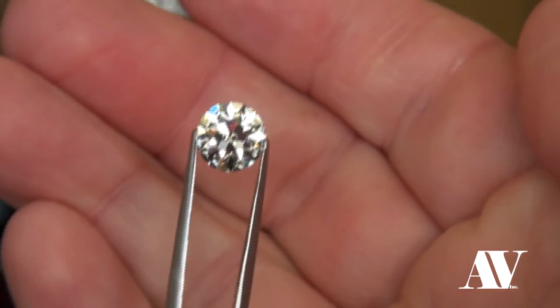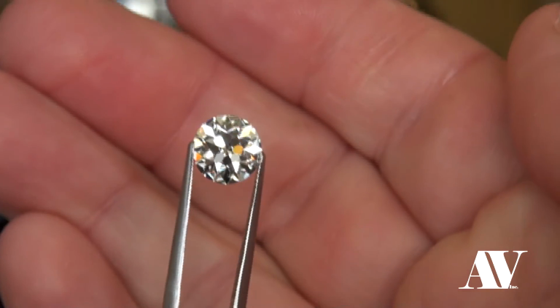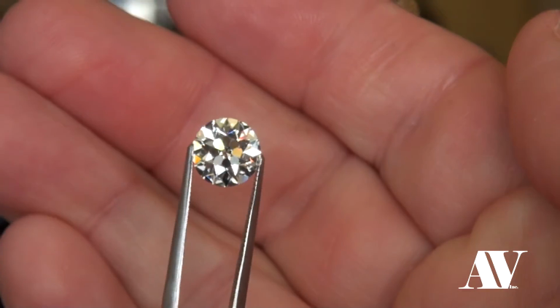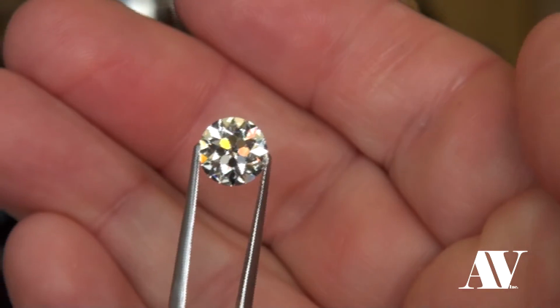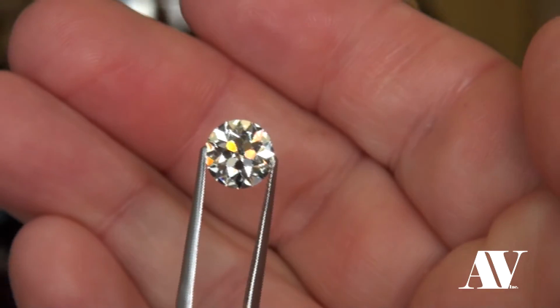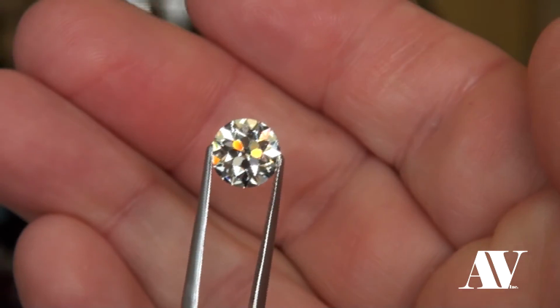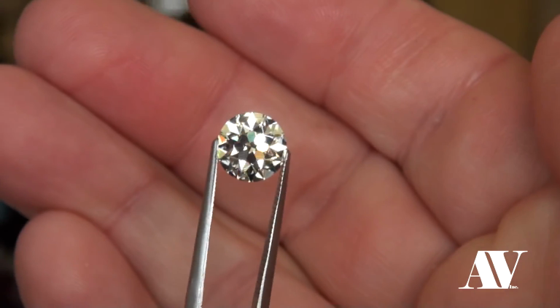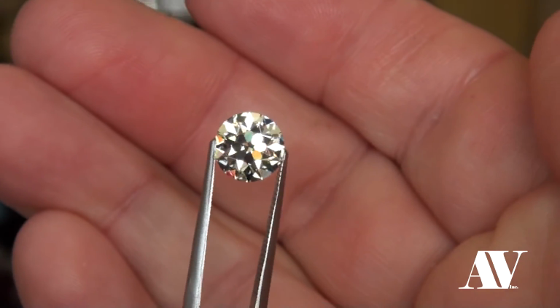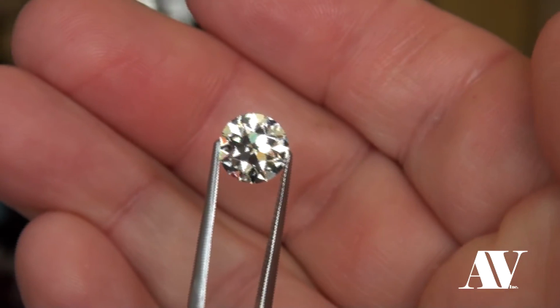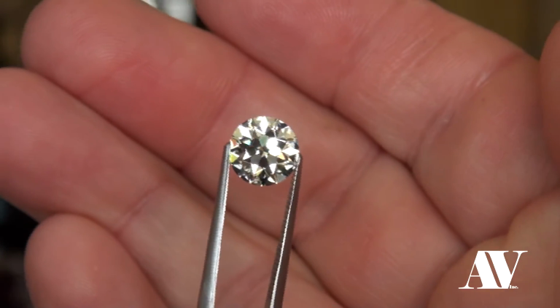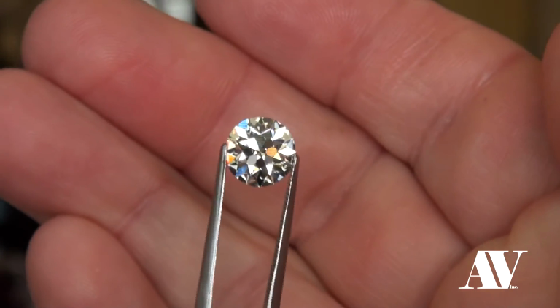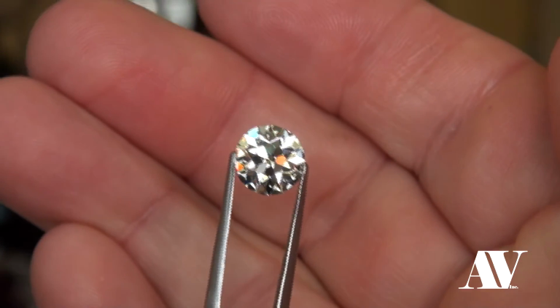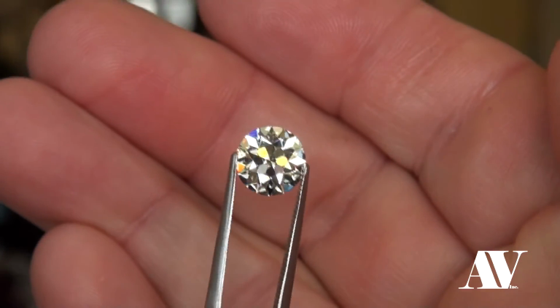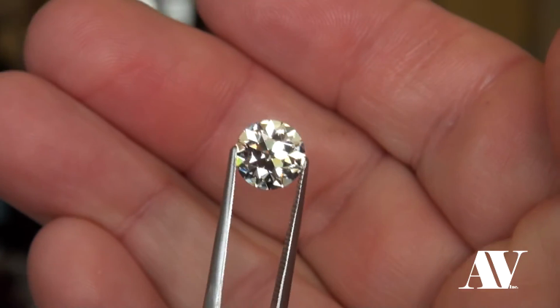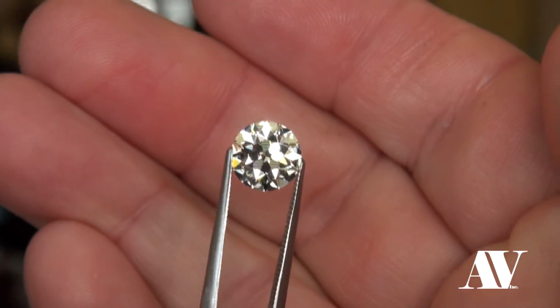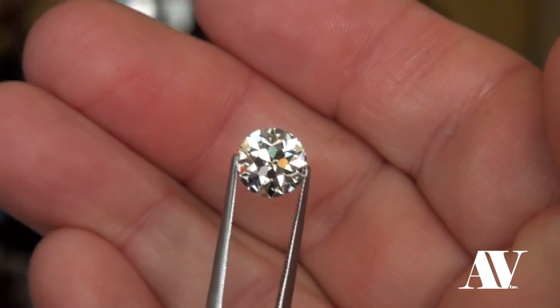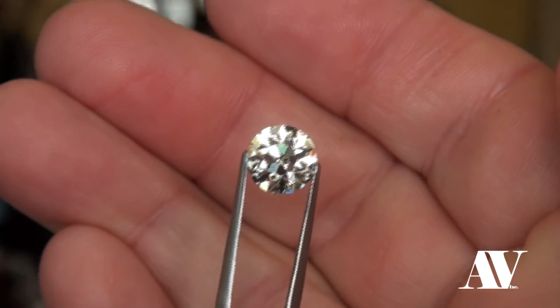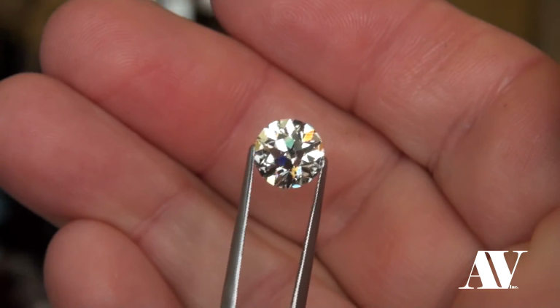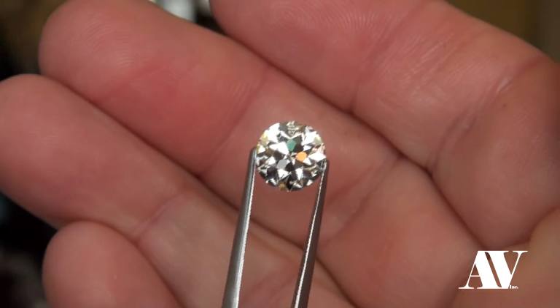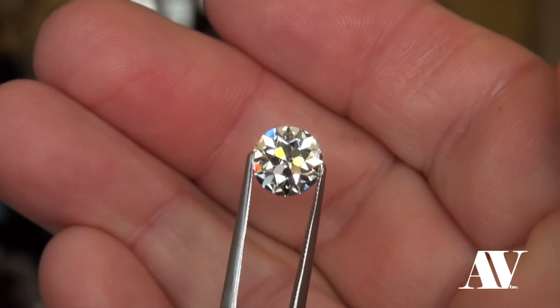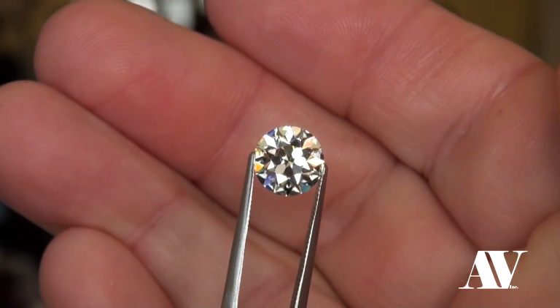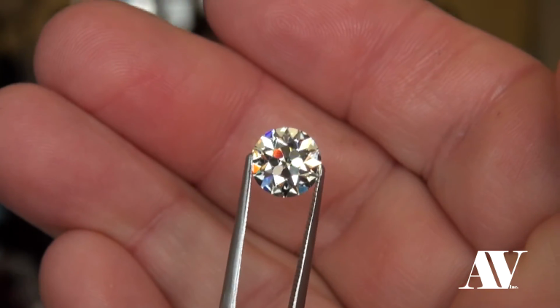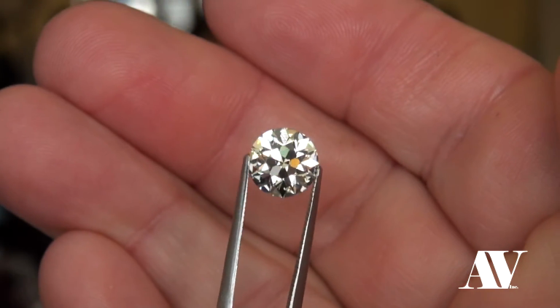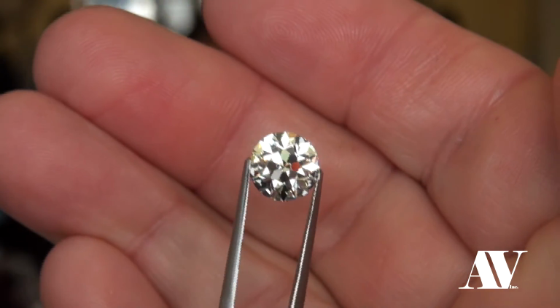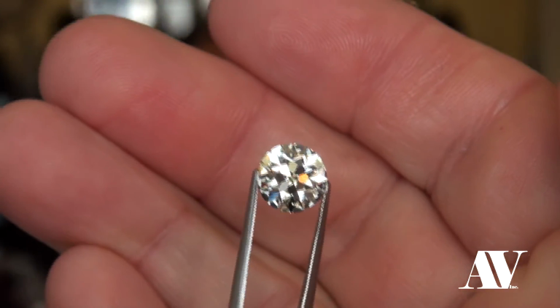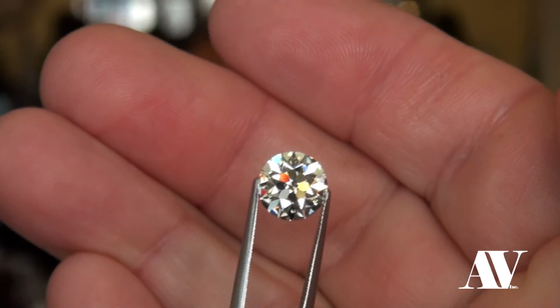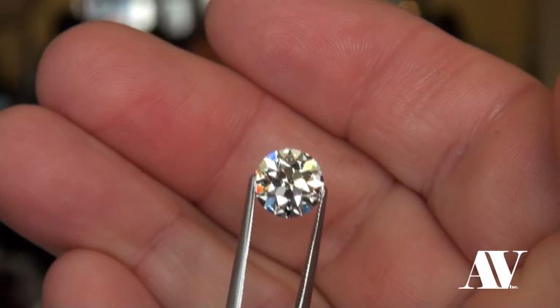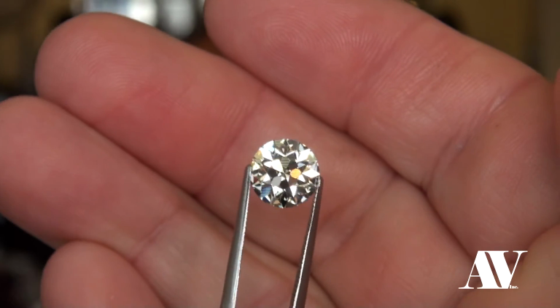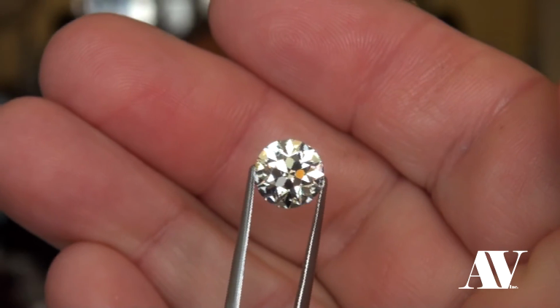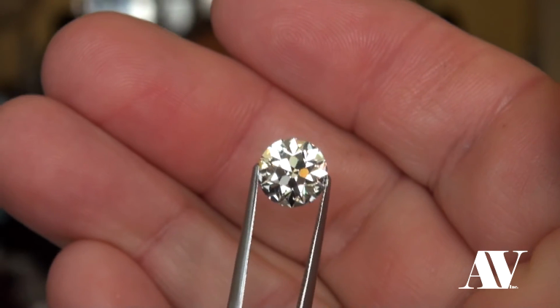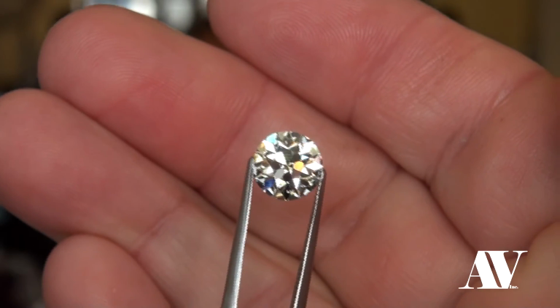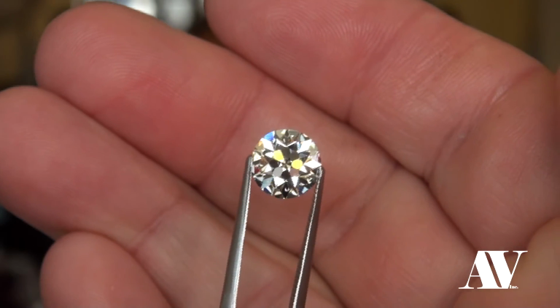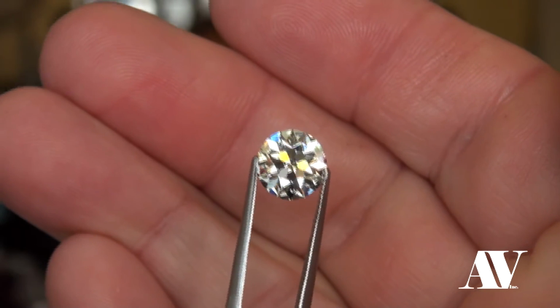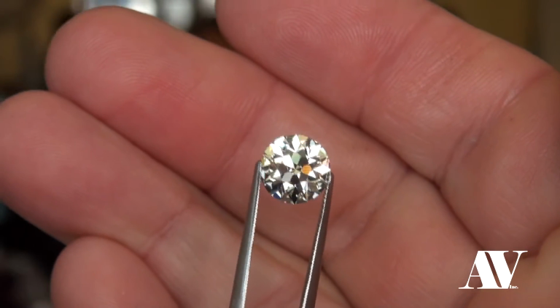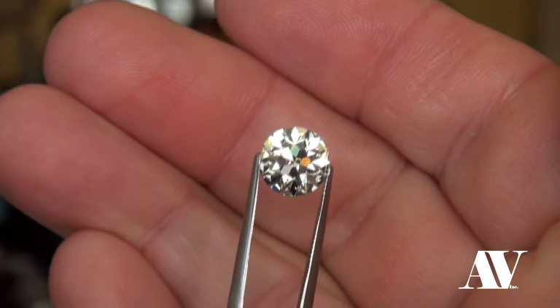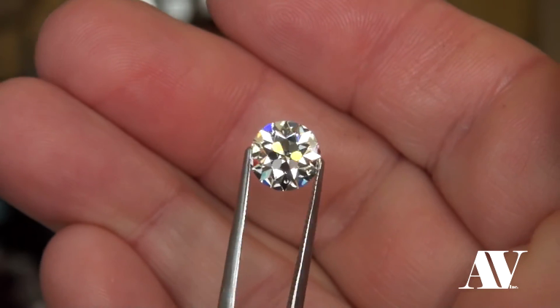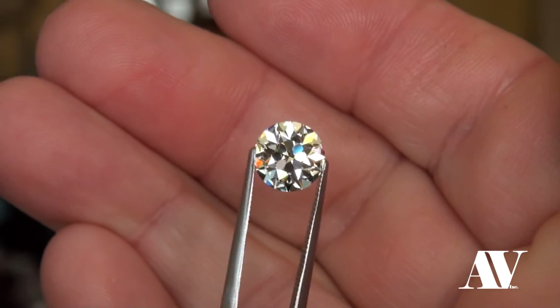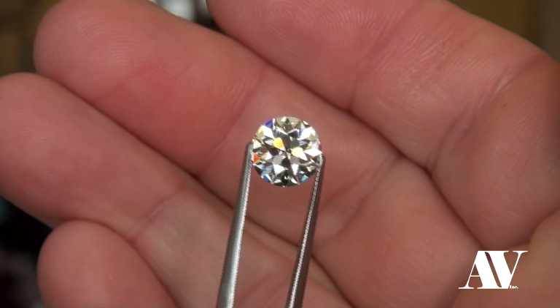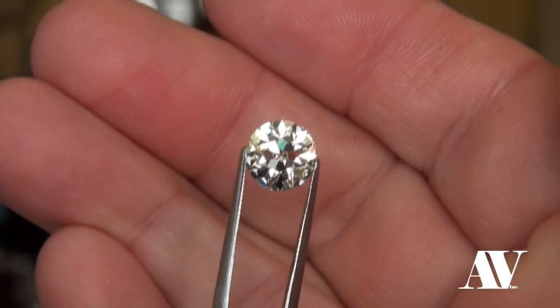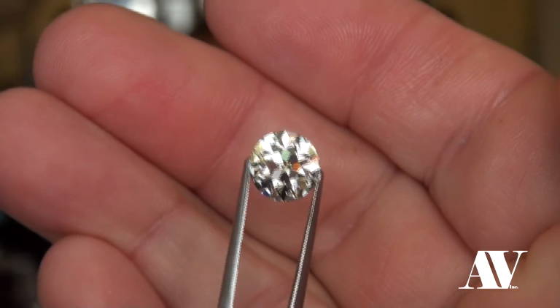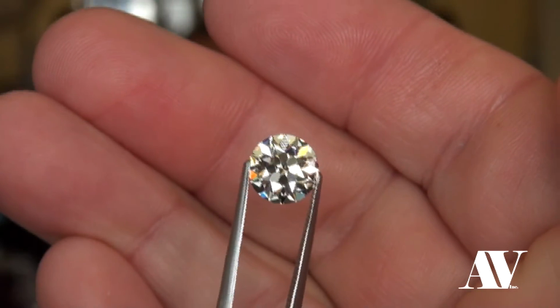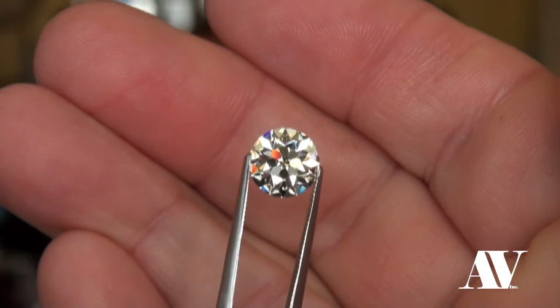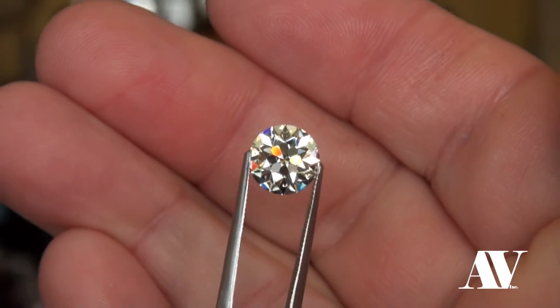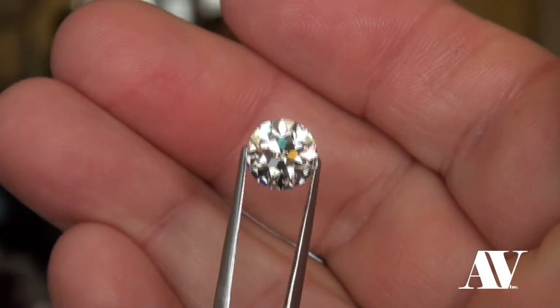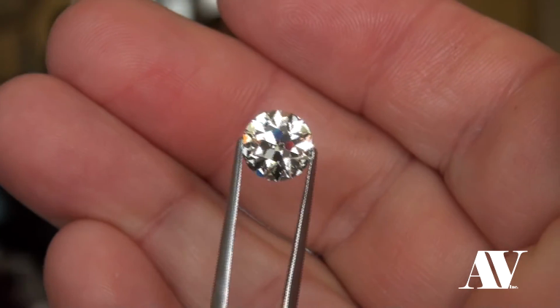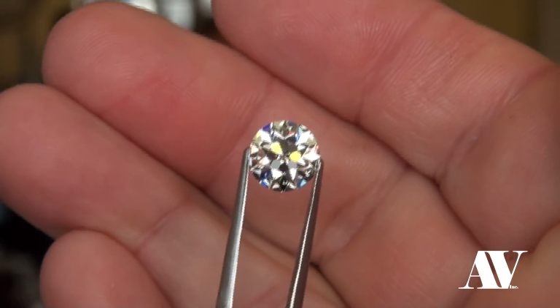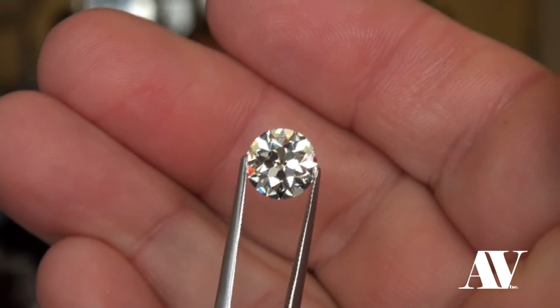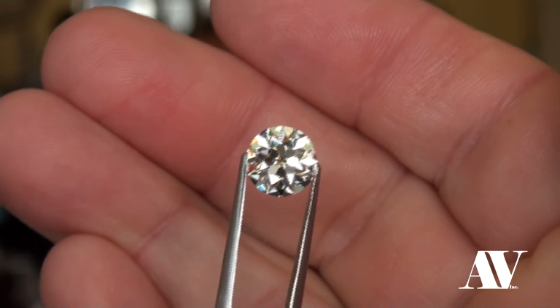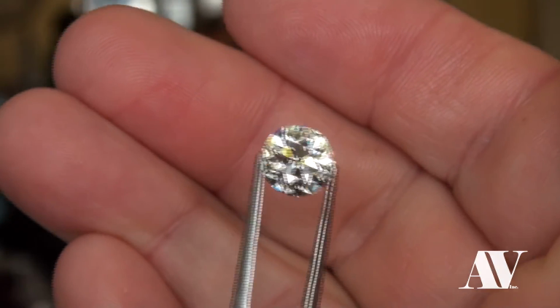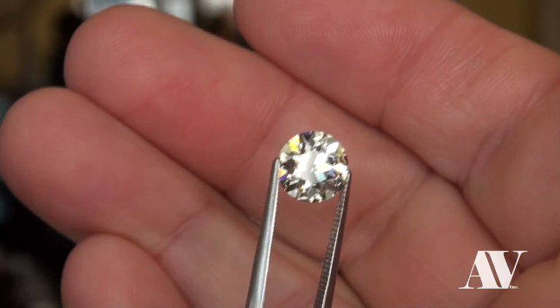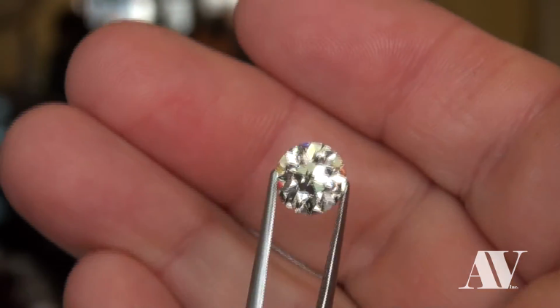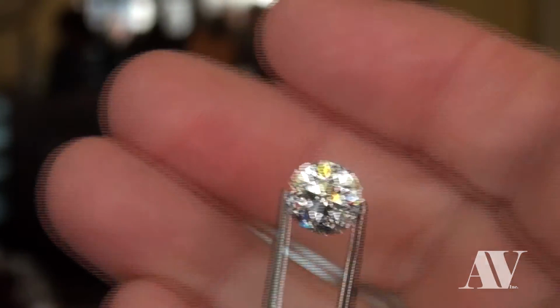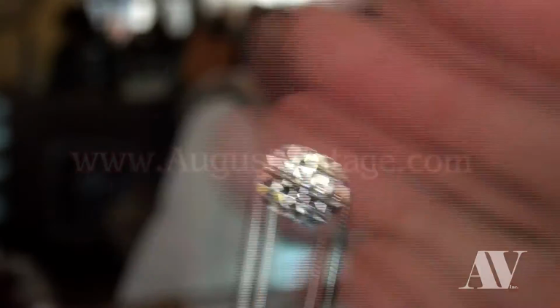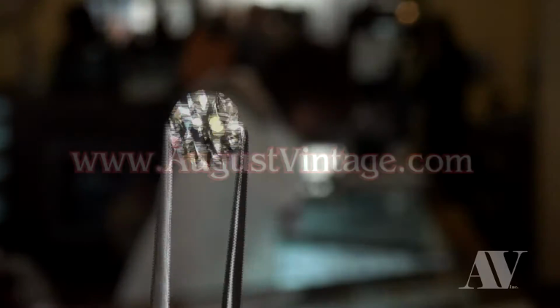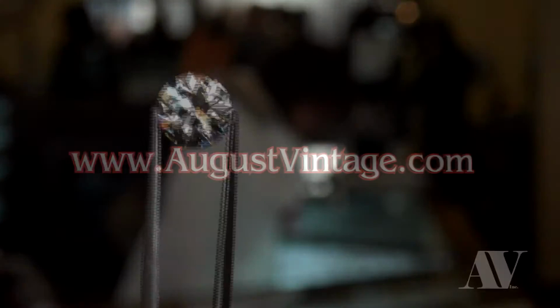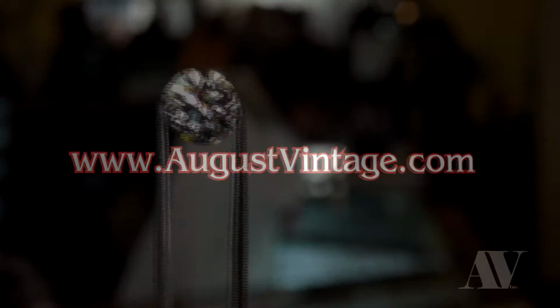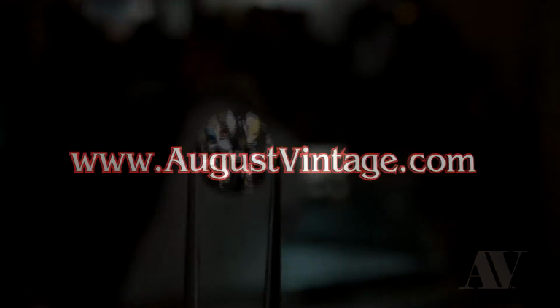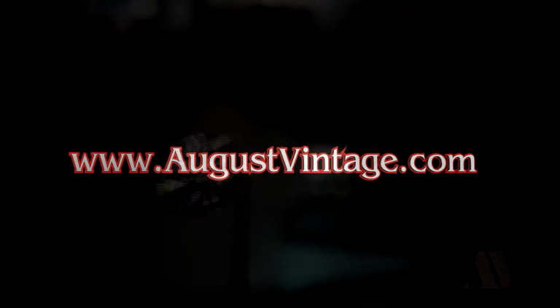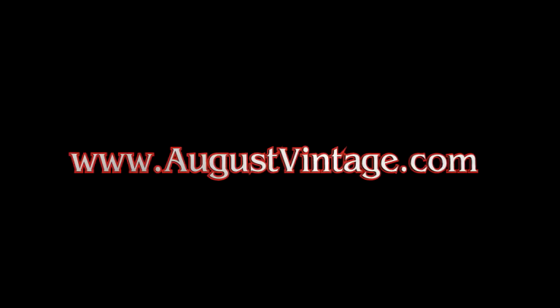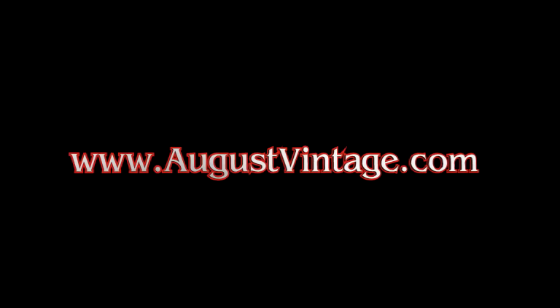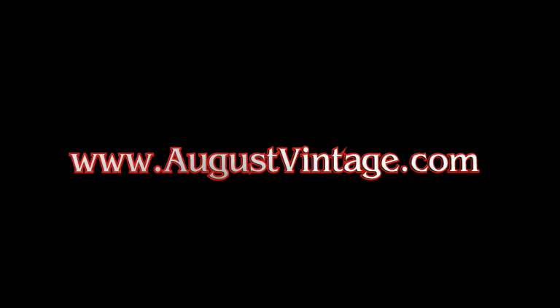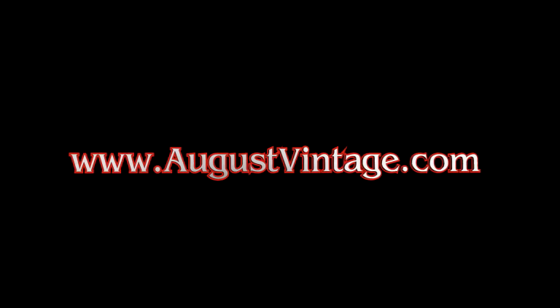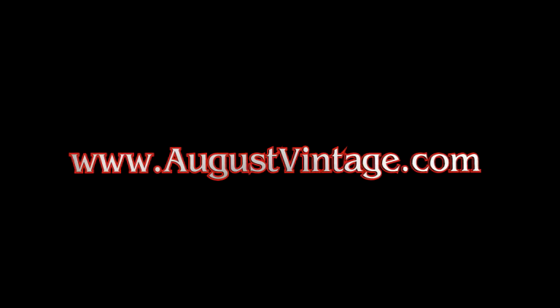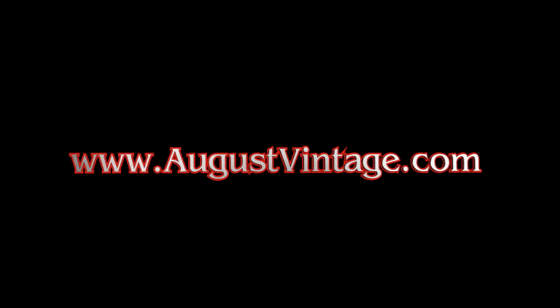You'd never guess it was an L color by looking at it in the face-up view — that's for sure. Absolutely gorgeous.